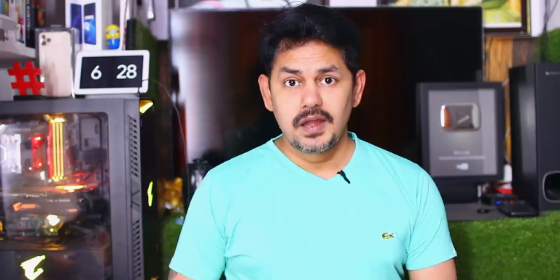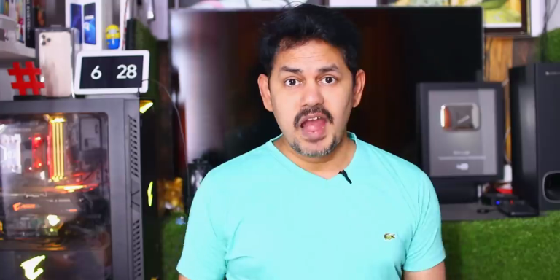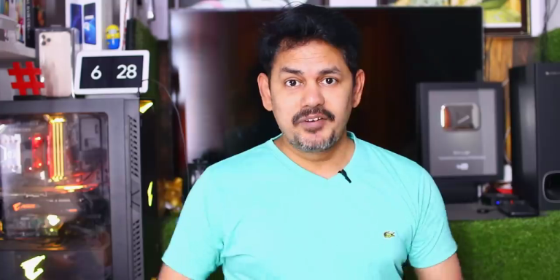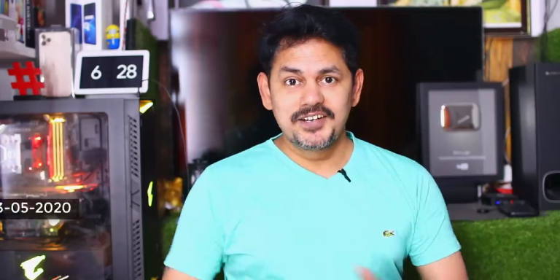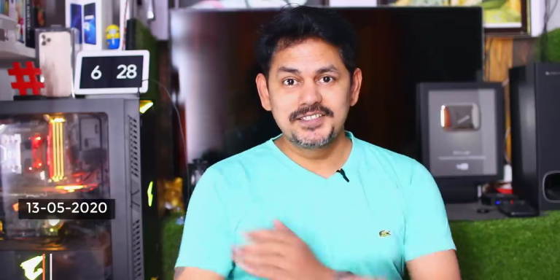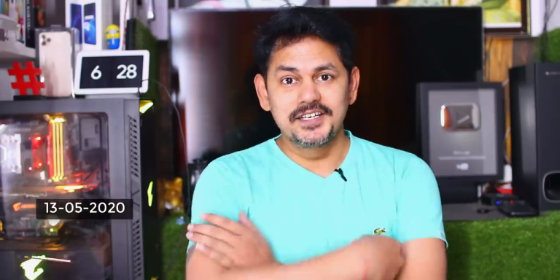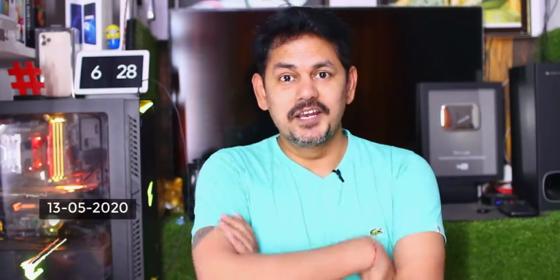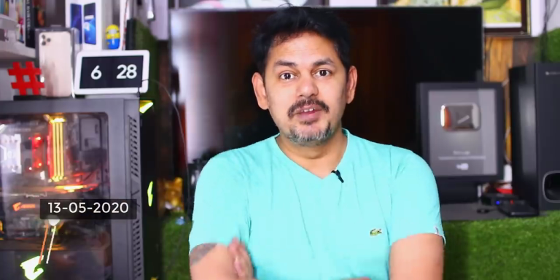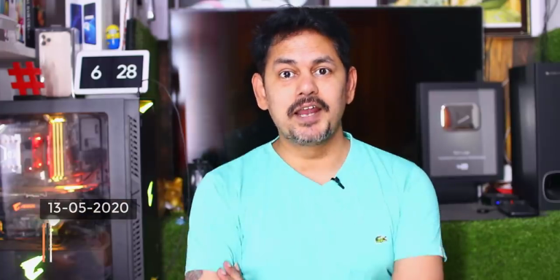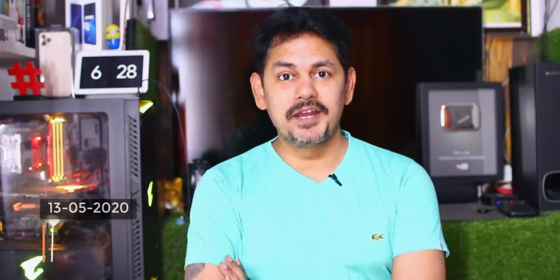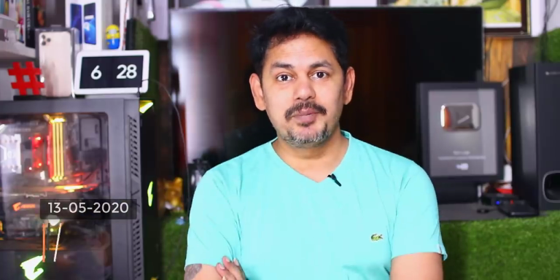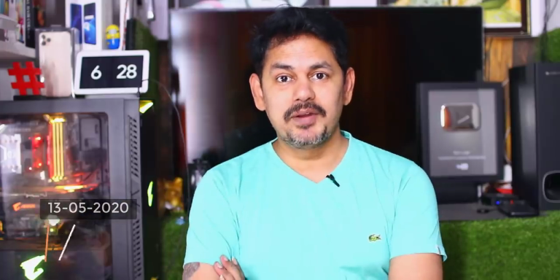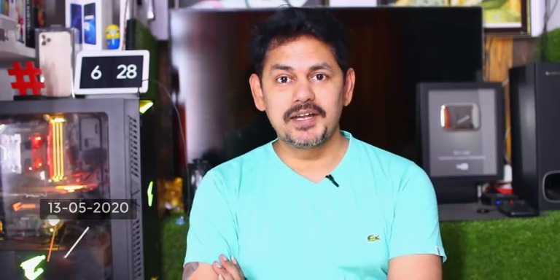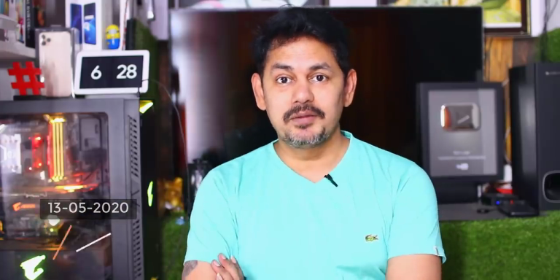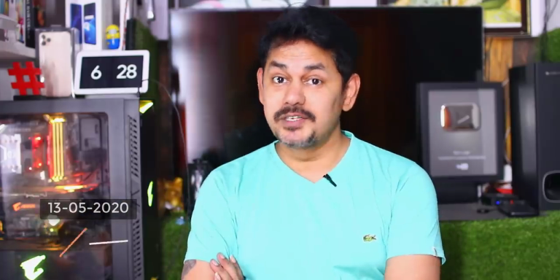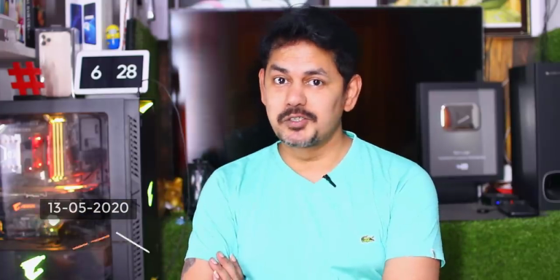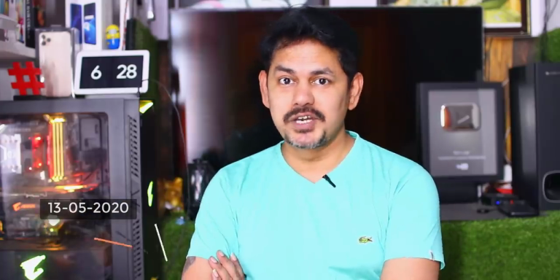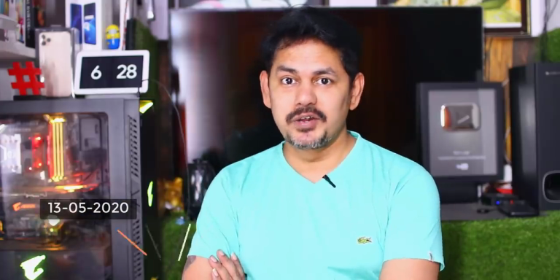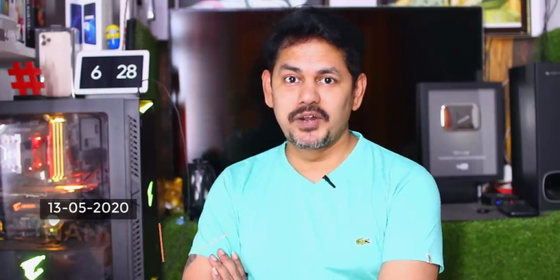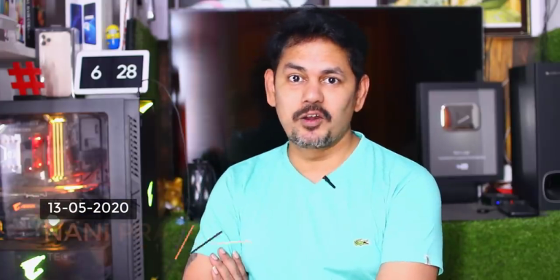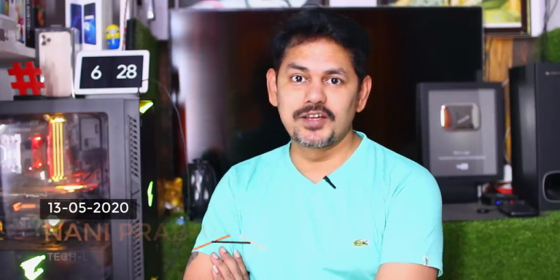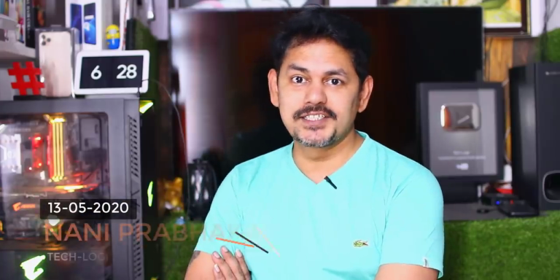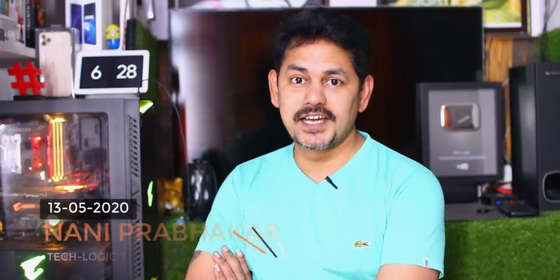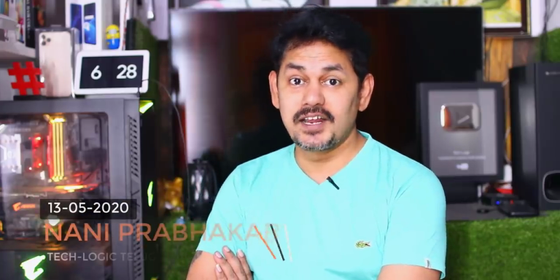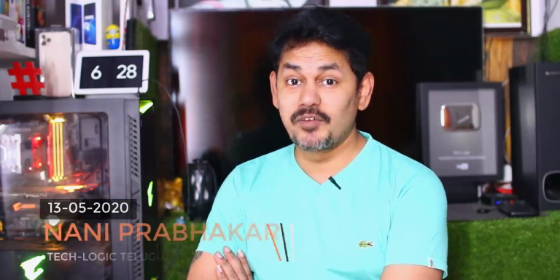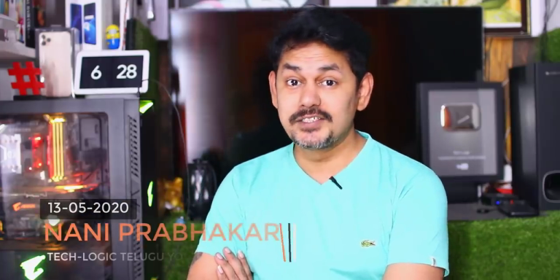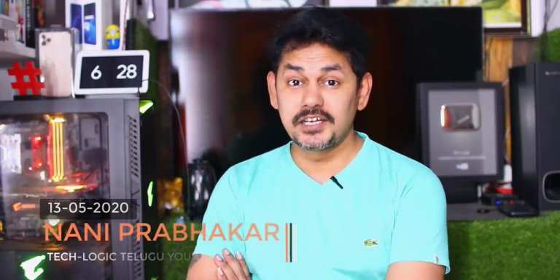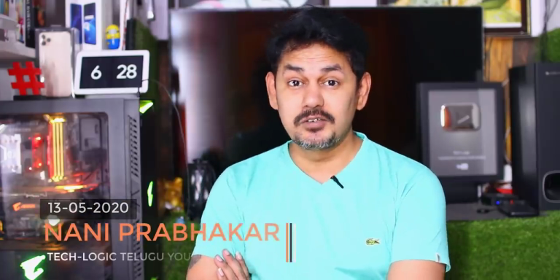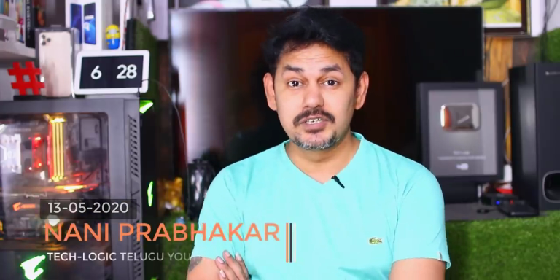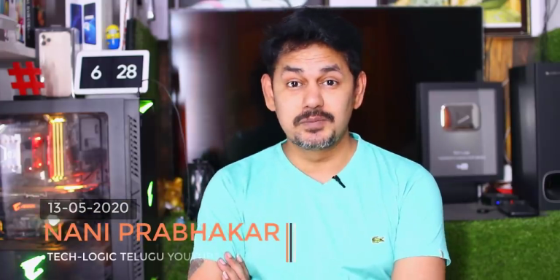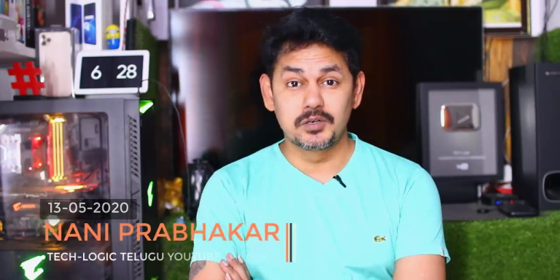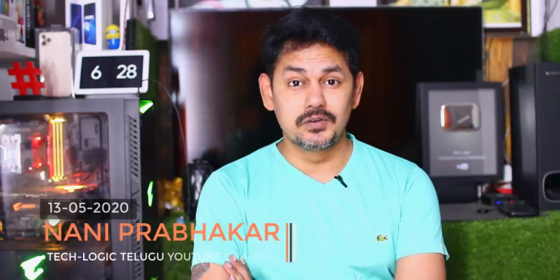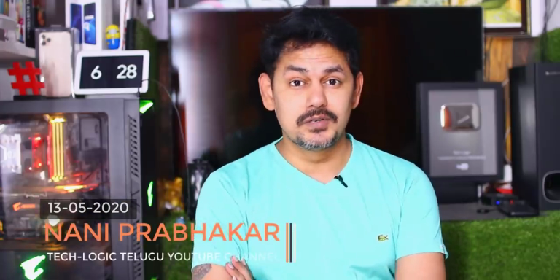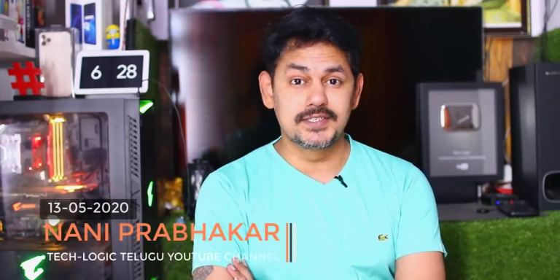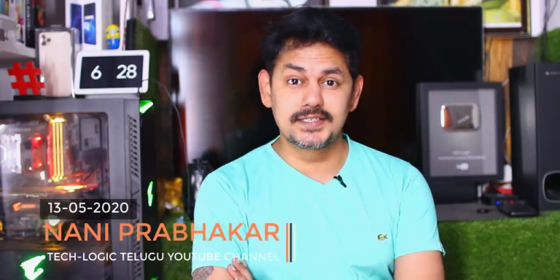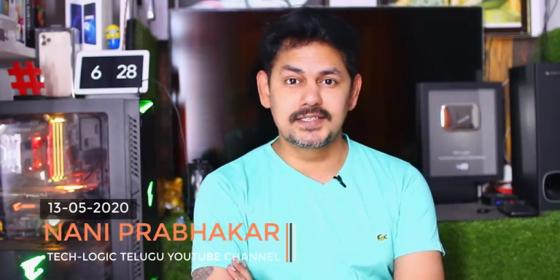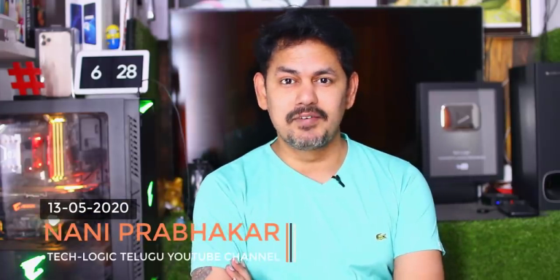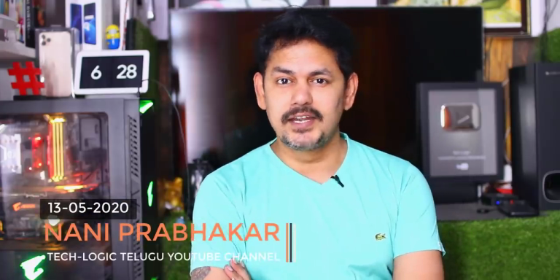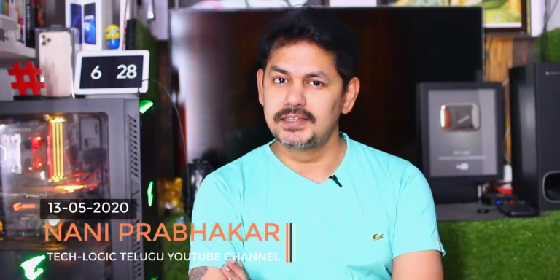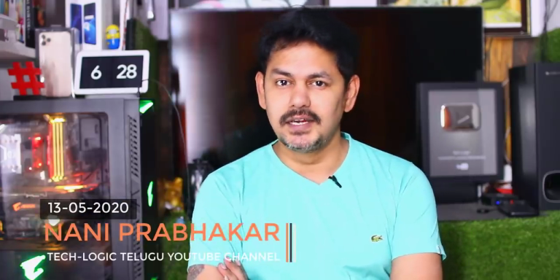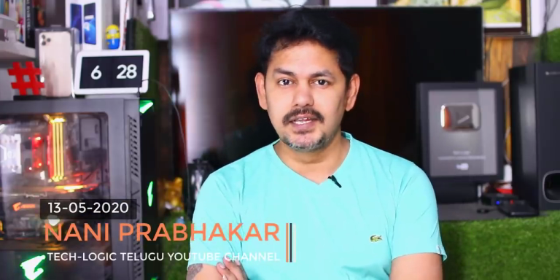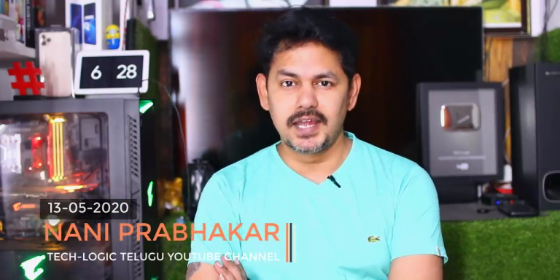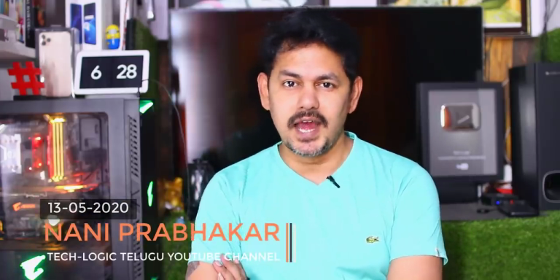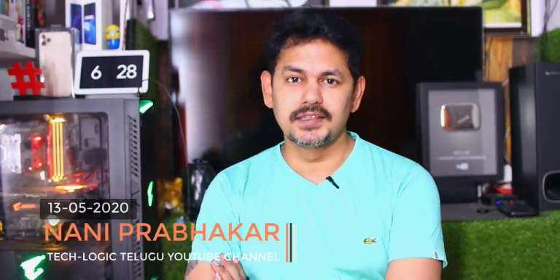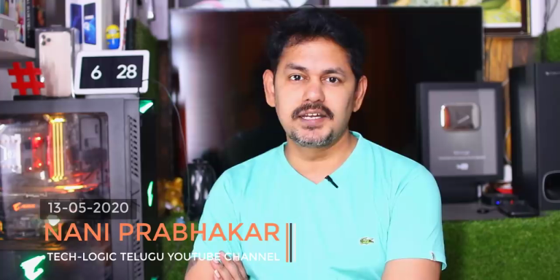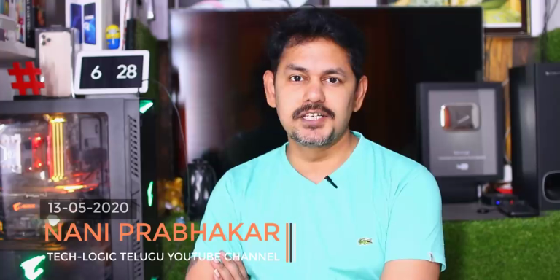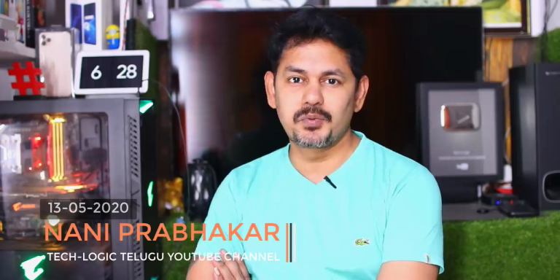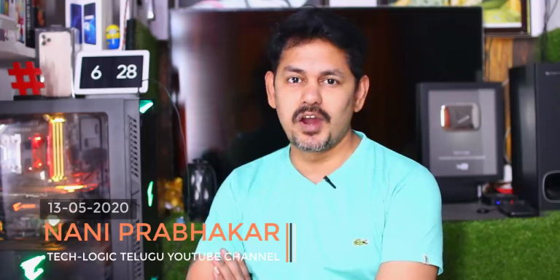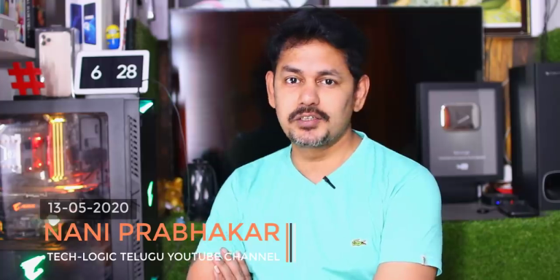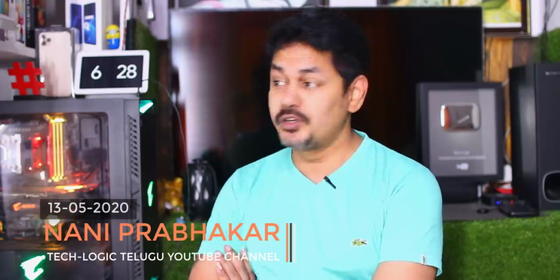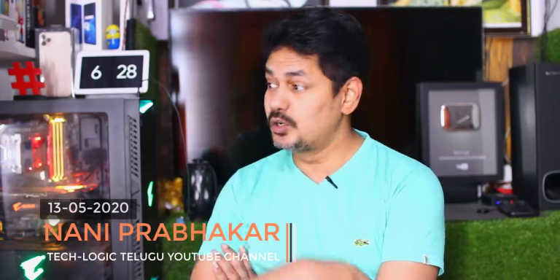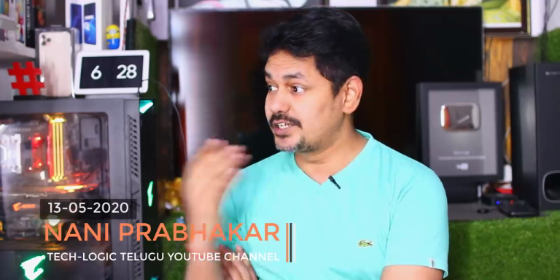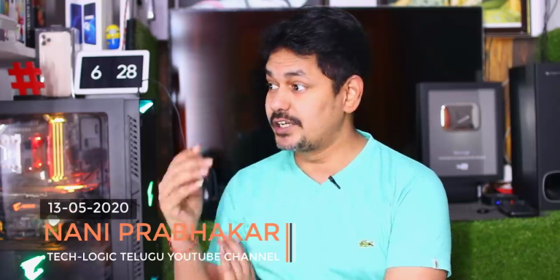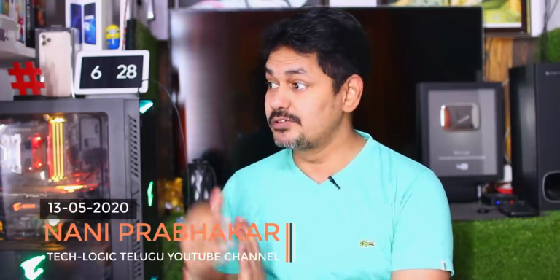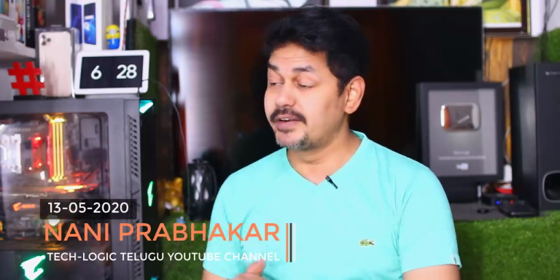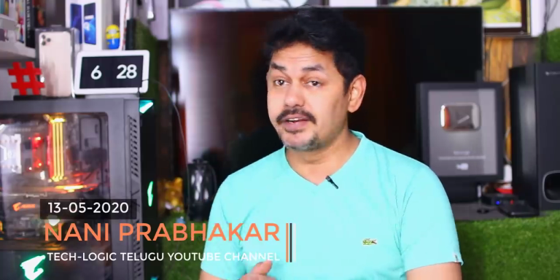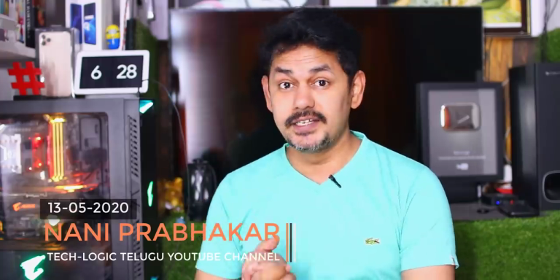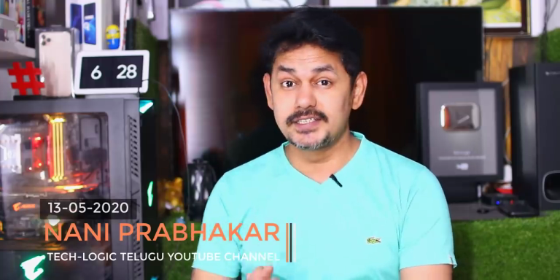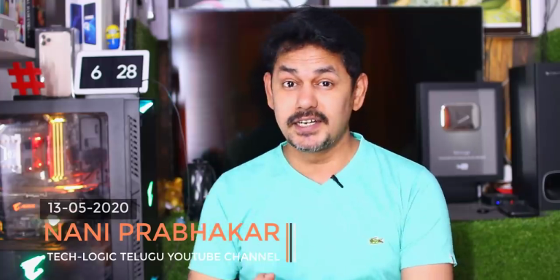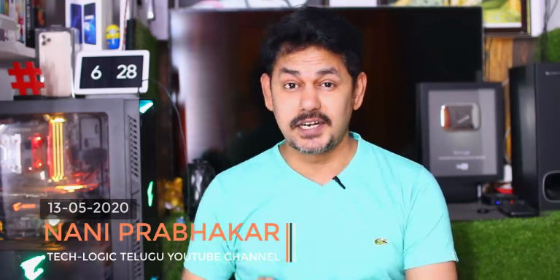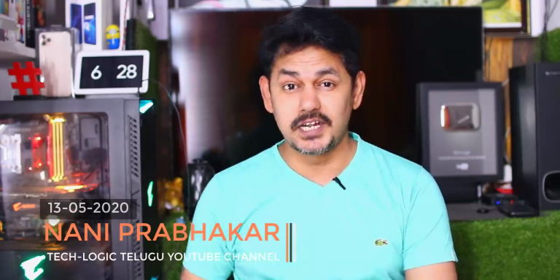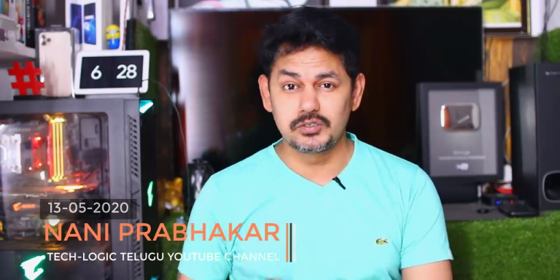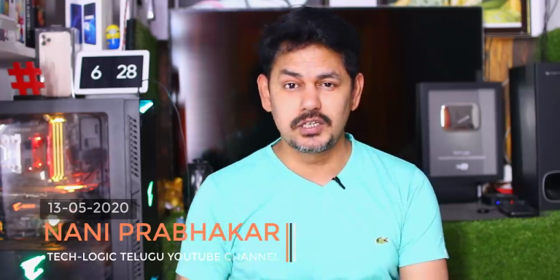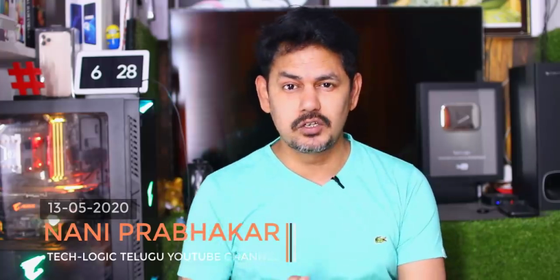Hi friends, I'm Nani Prabhakar, I'm Jushan Haru, TechLogic Channel. Welcome to Tech News episode 673.